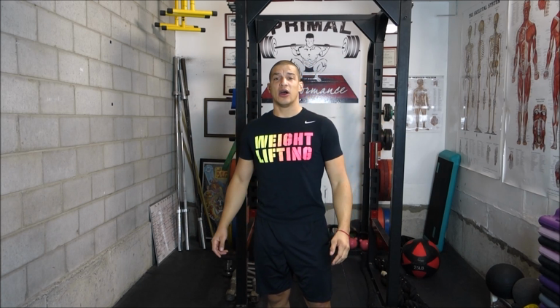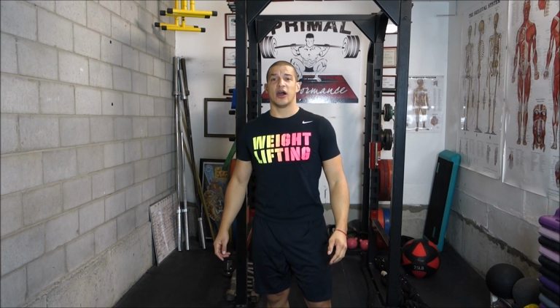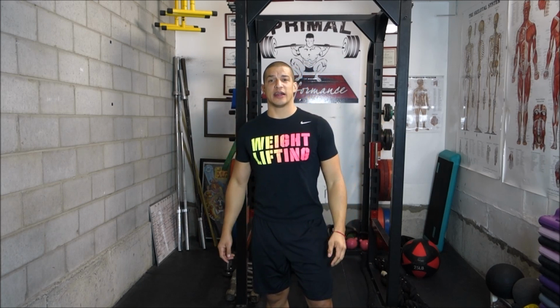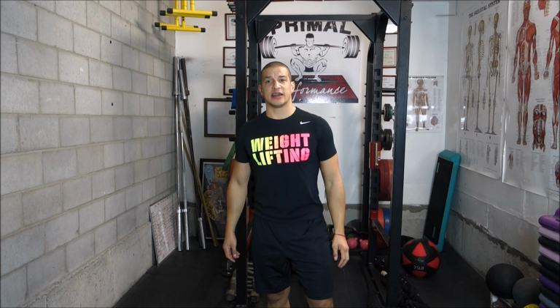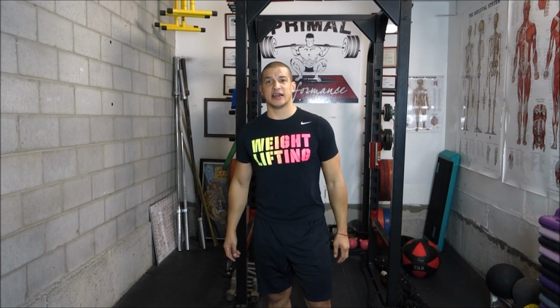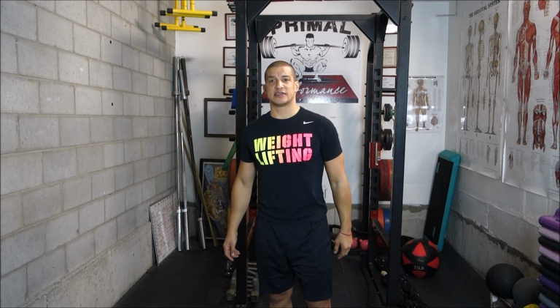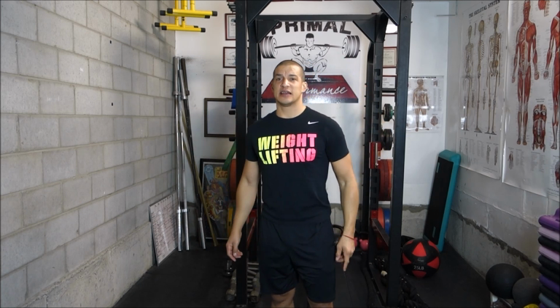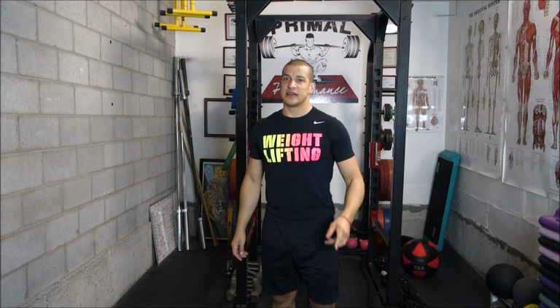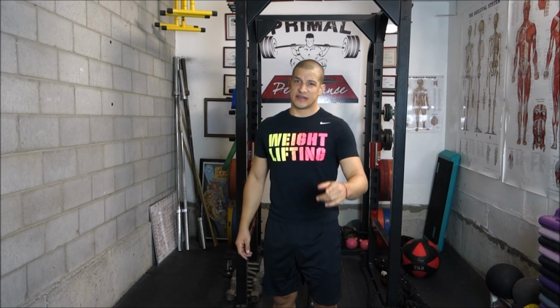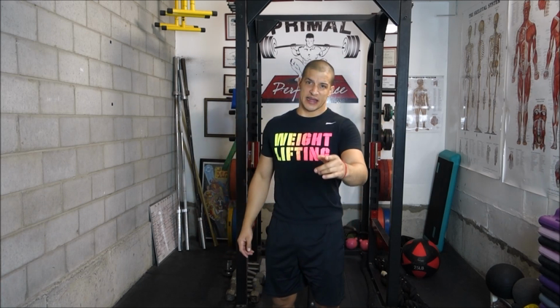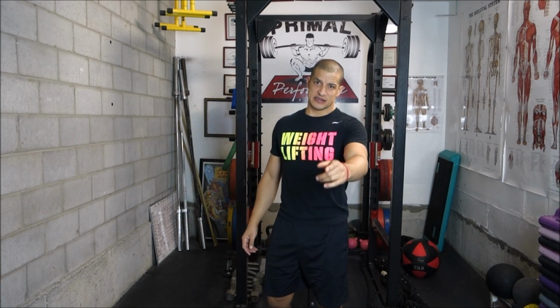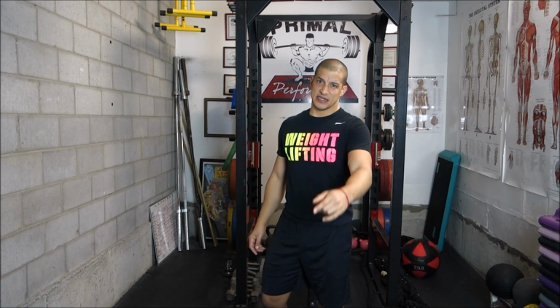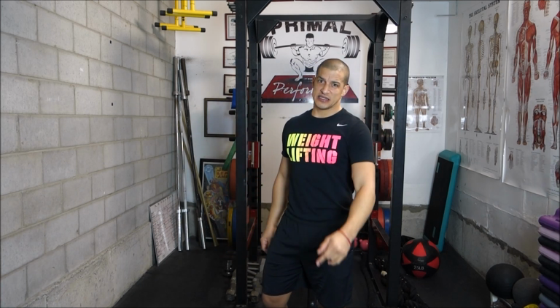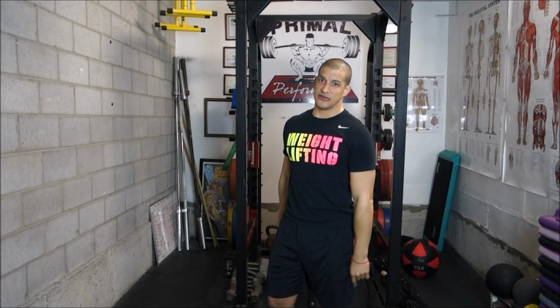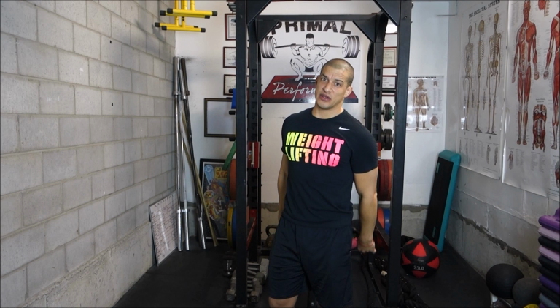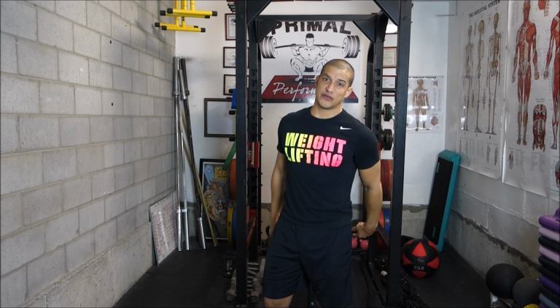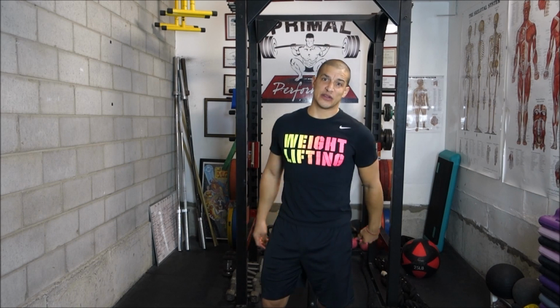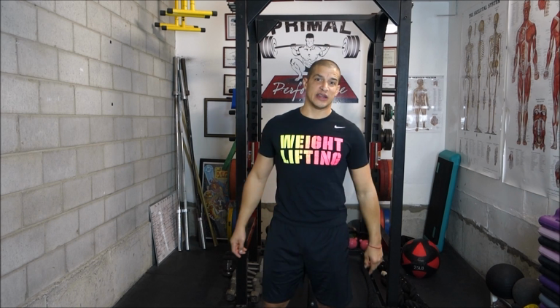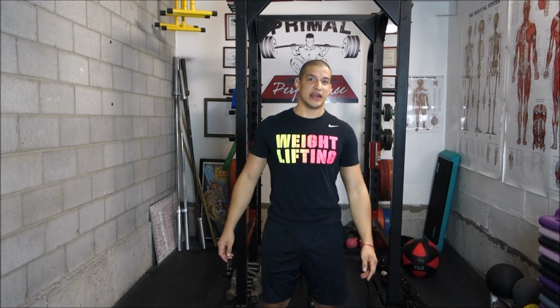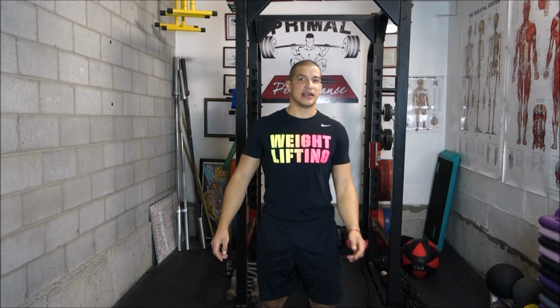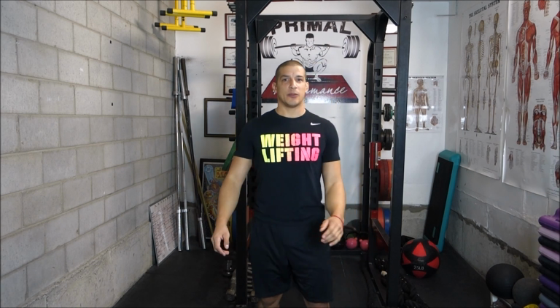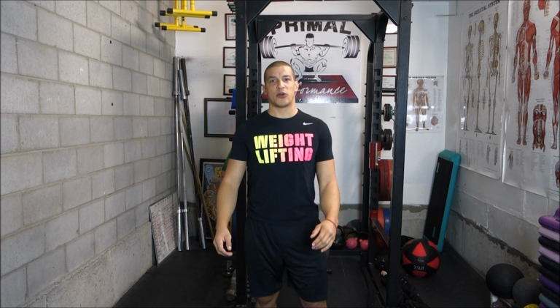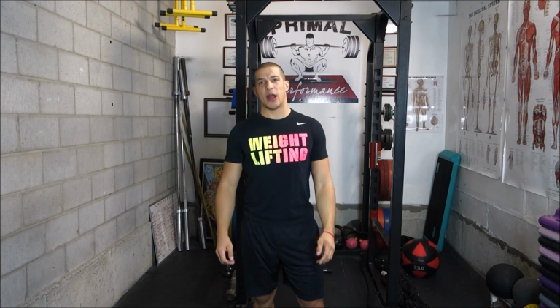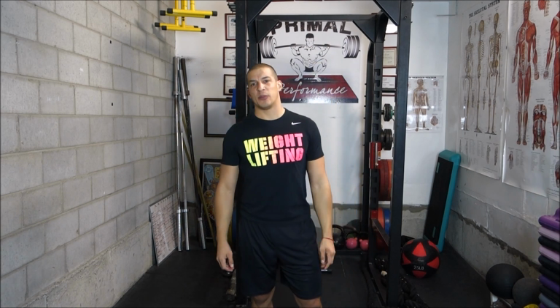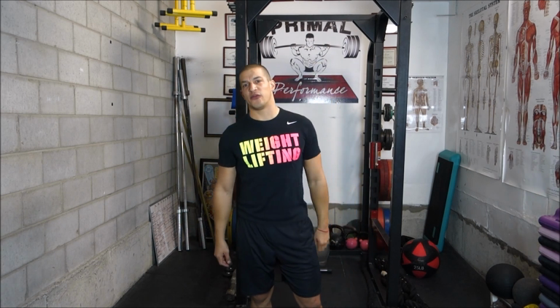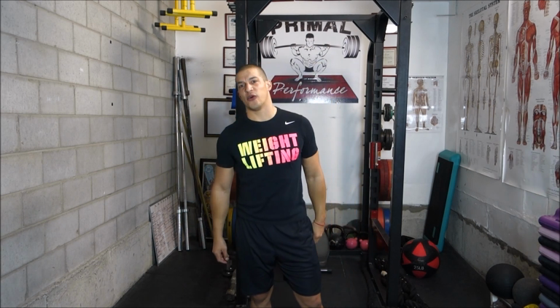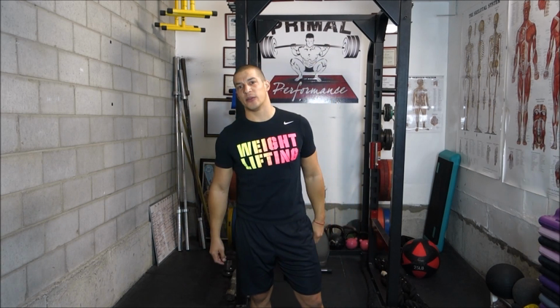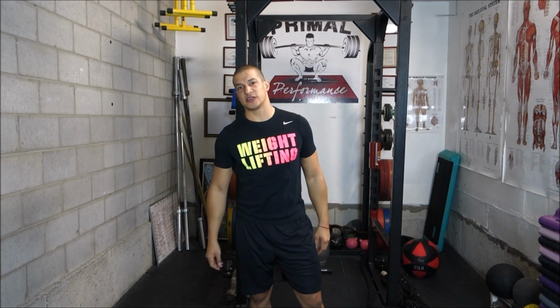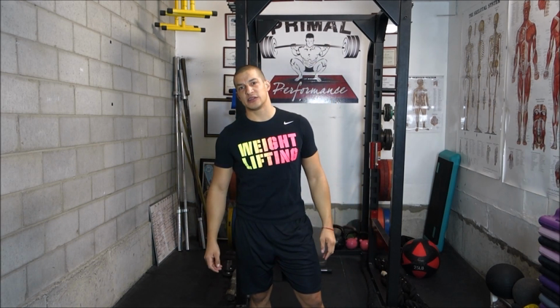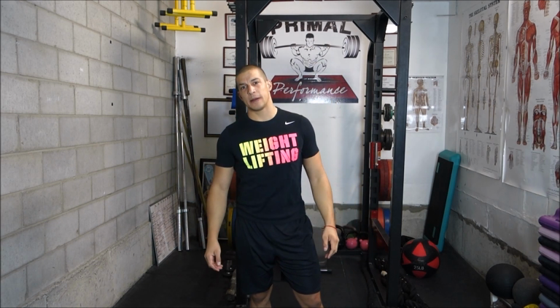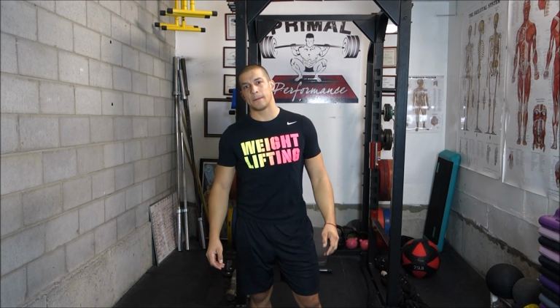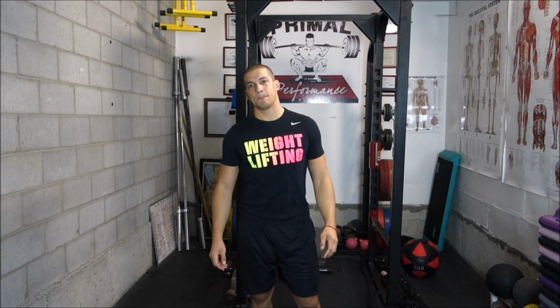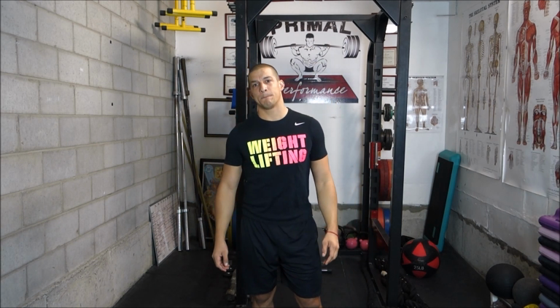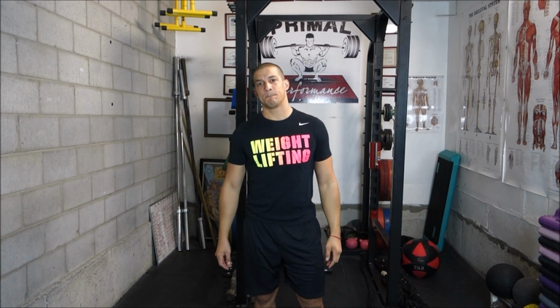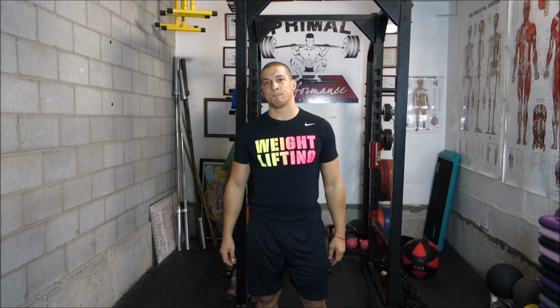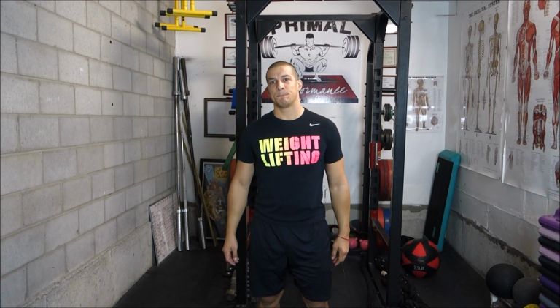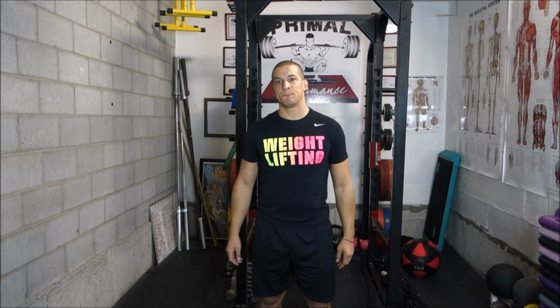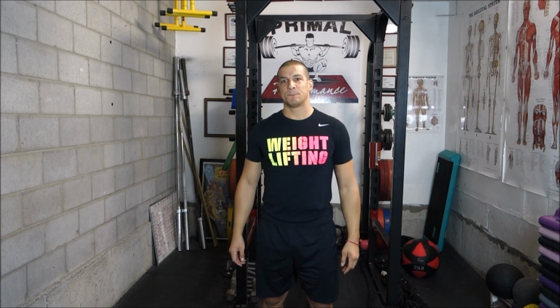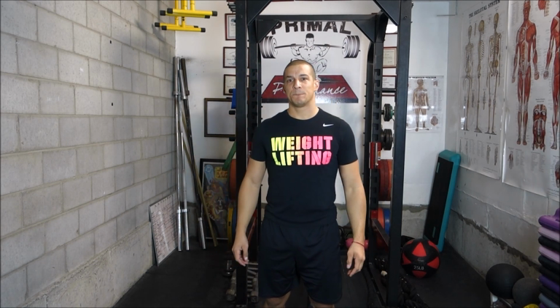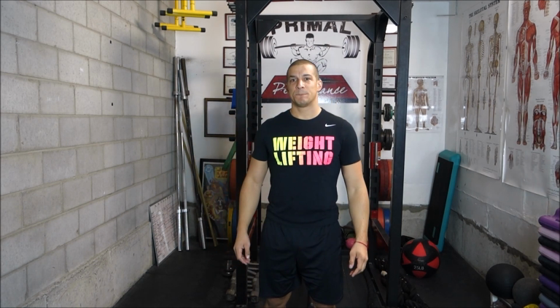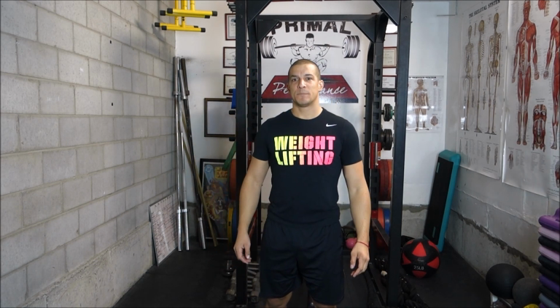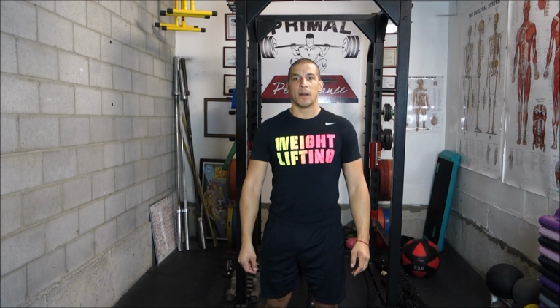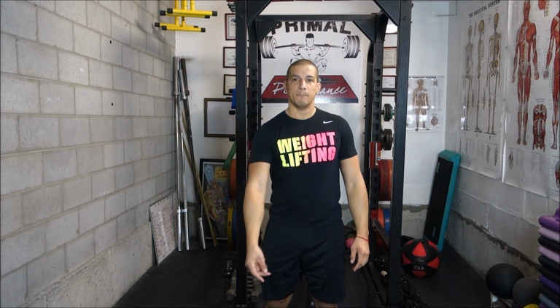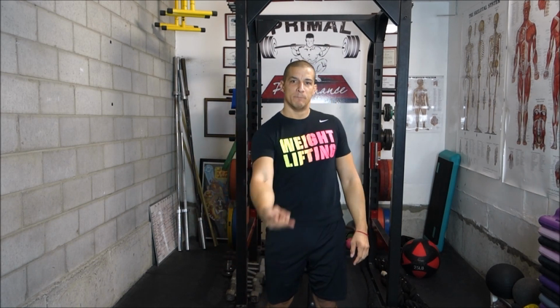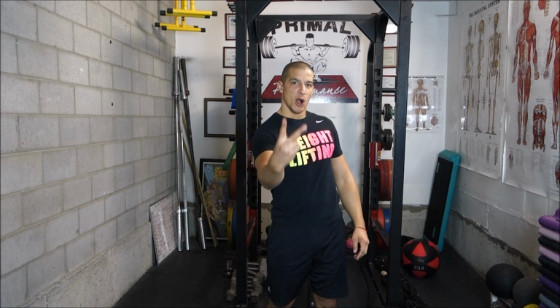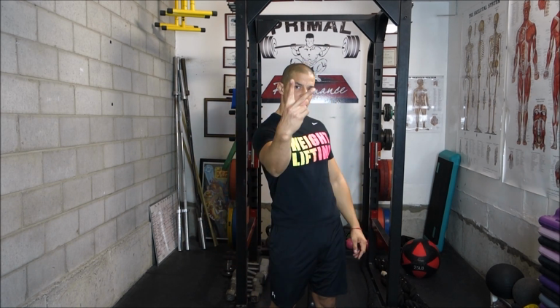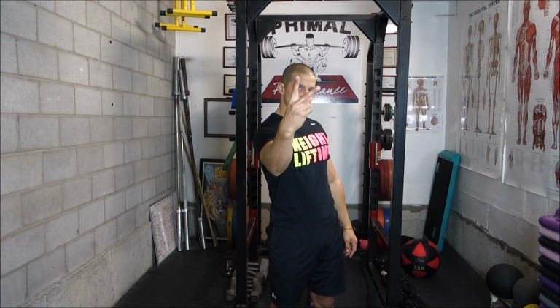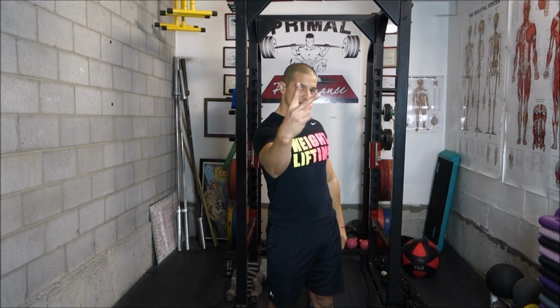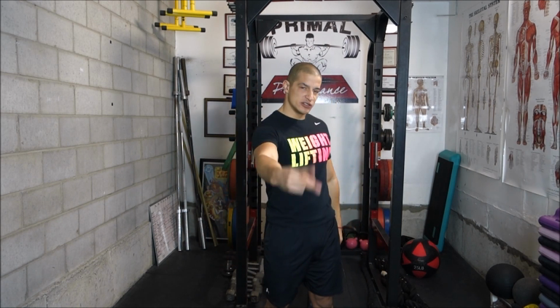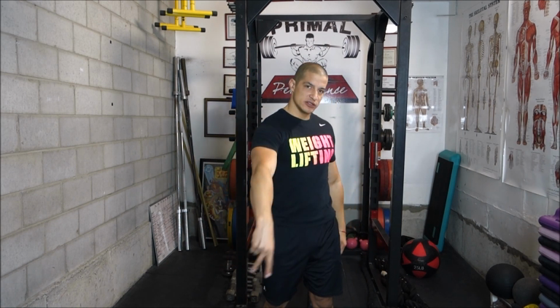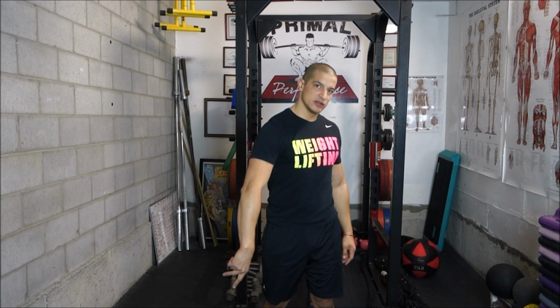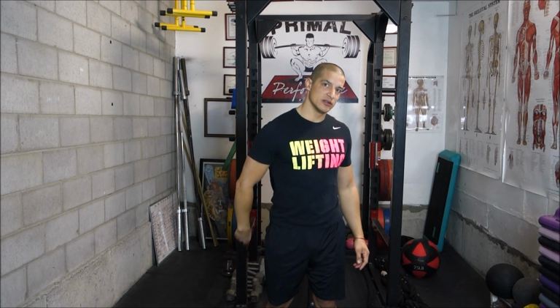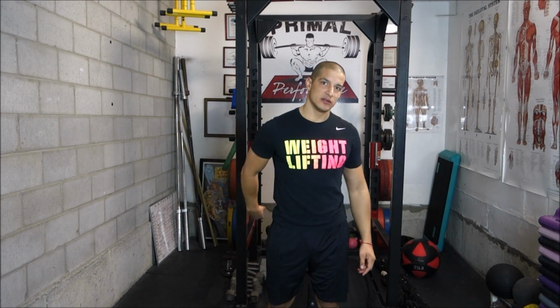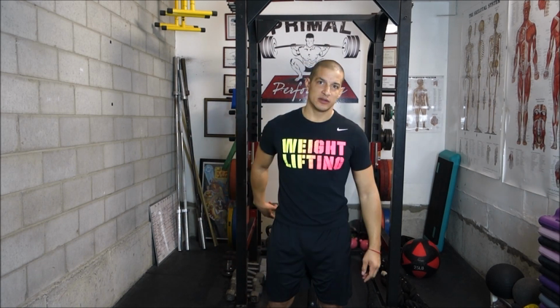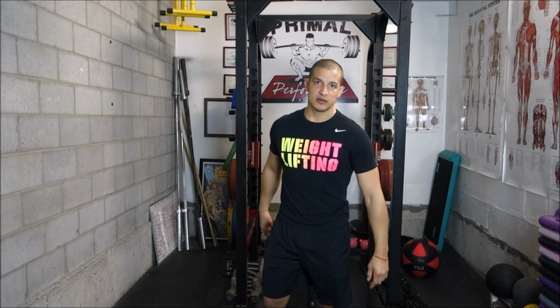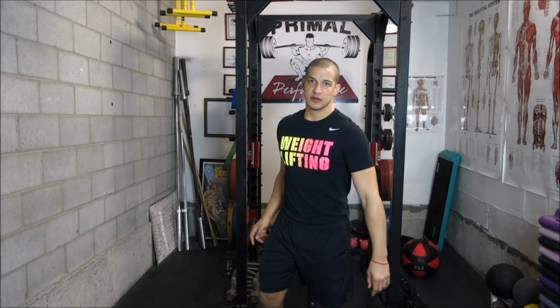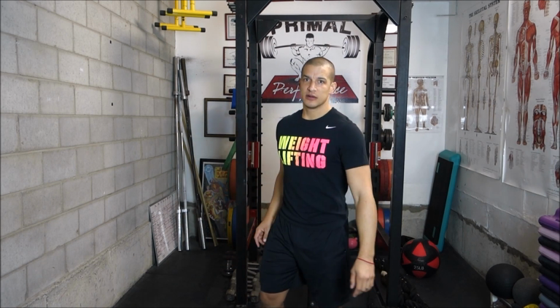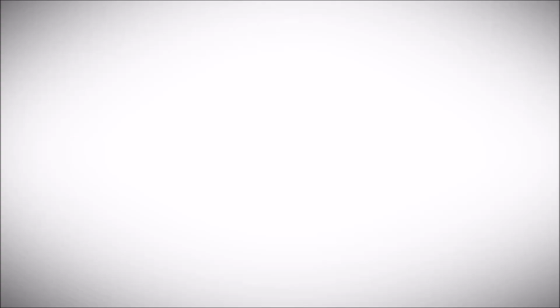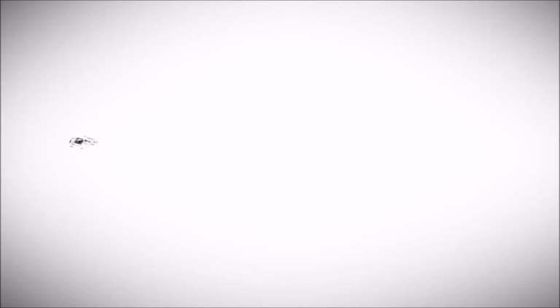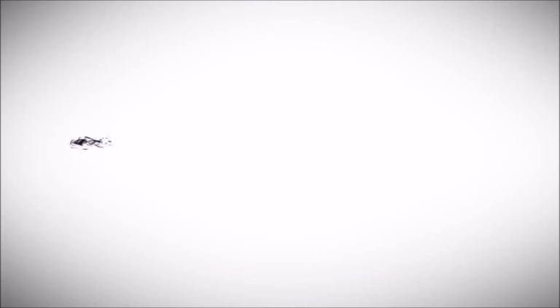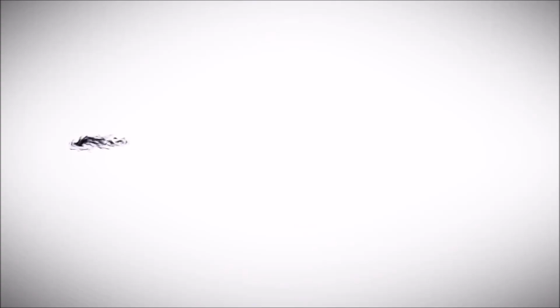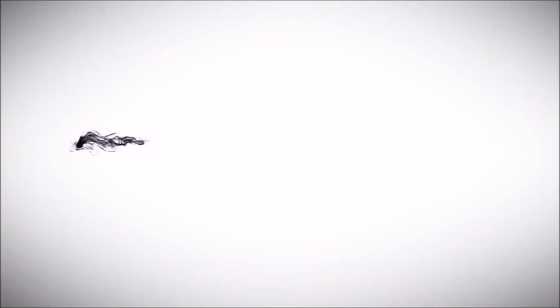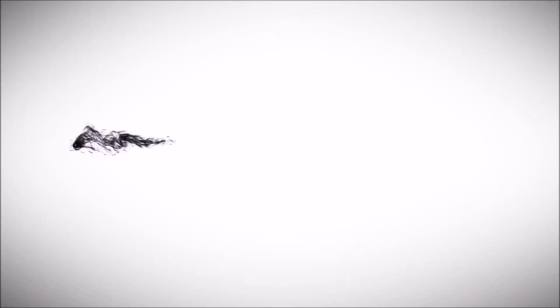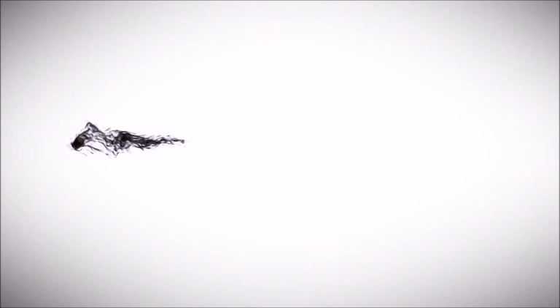Alright guys, thanks, that's everything for today. Ground Performance — we put performance first. Peace!